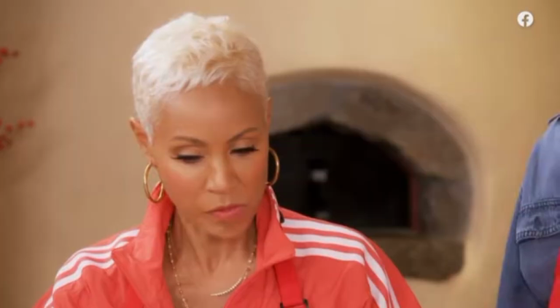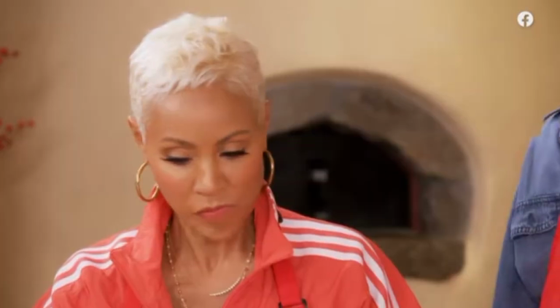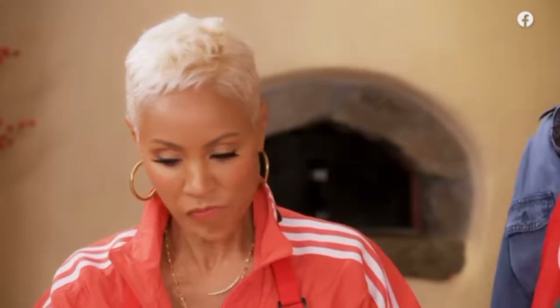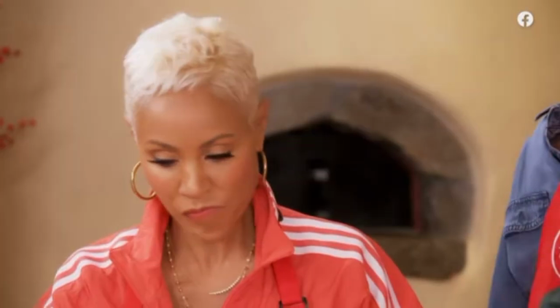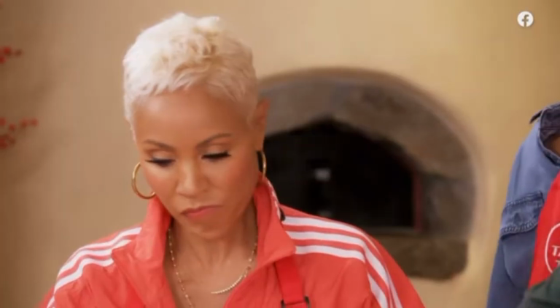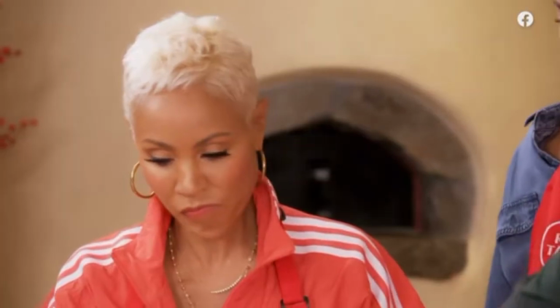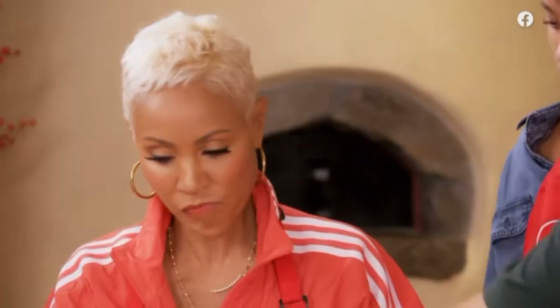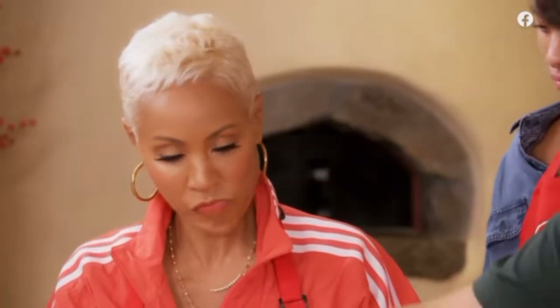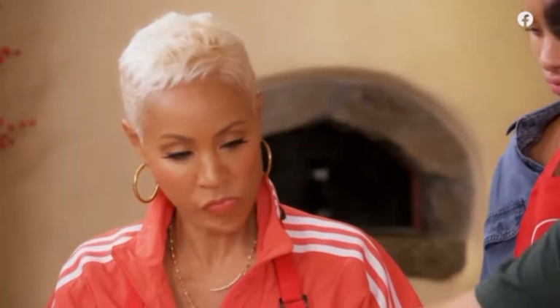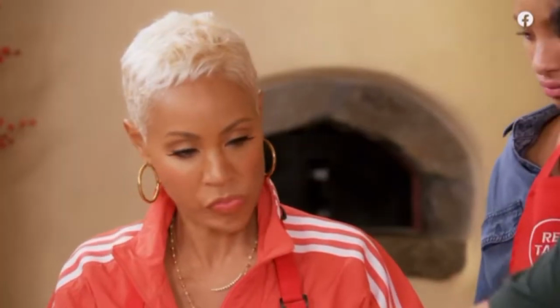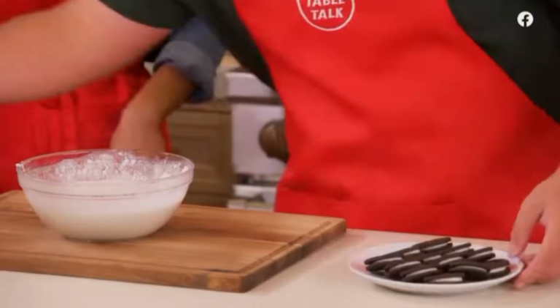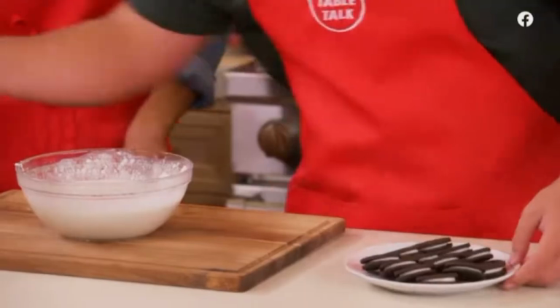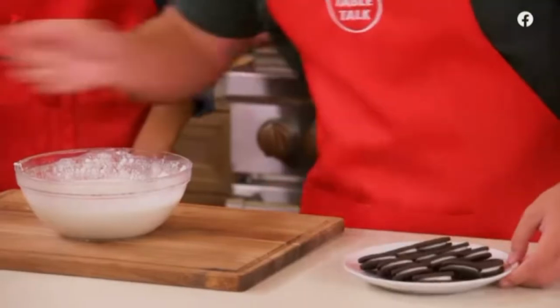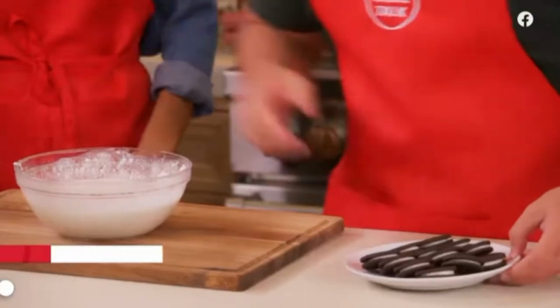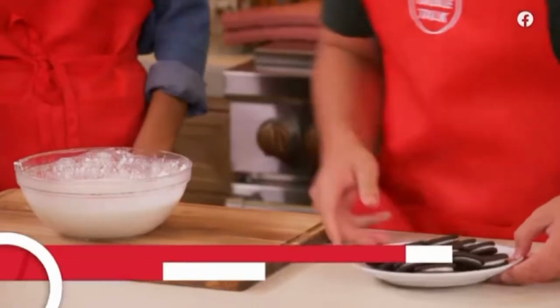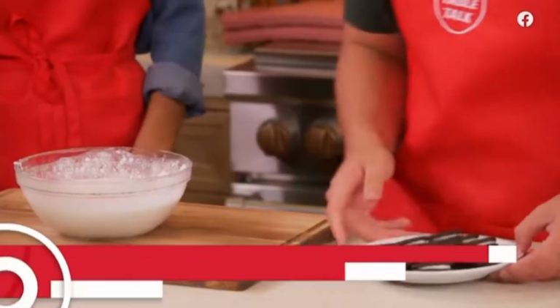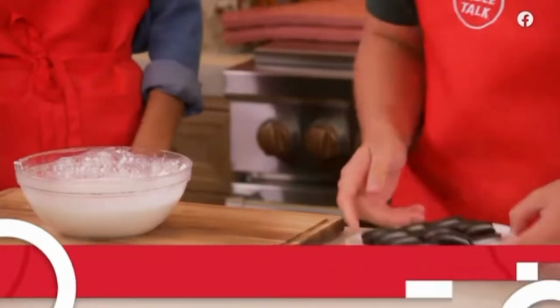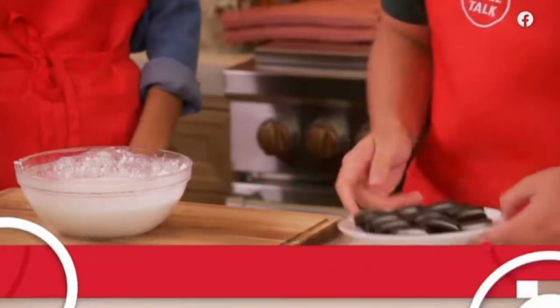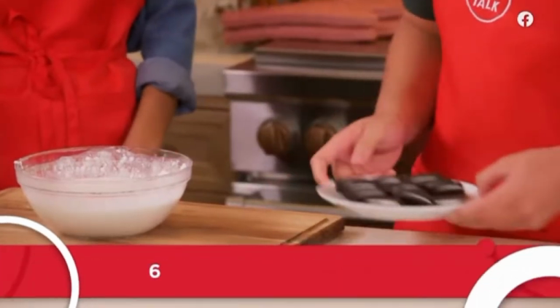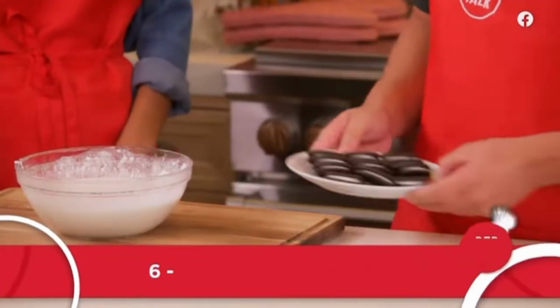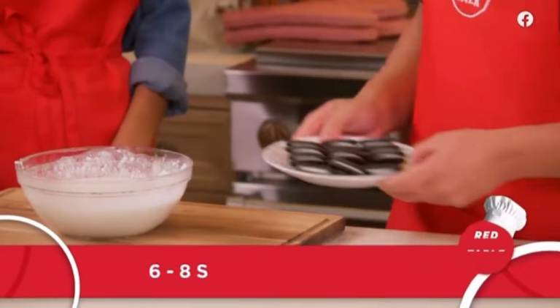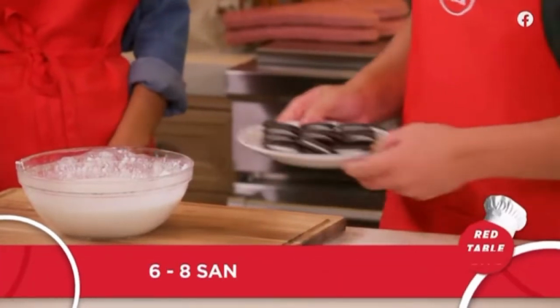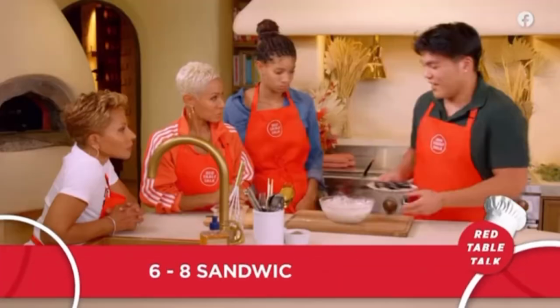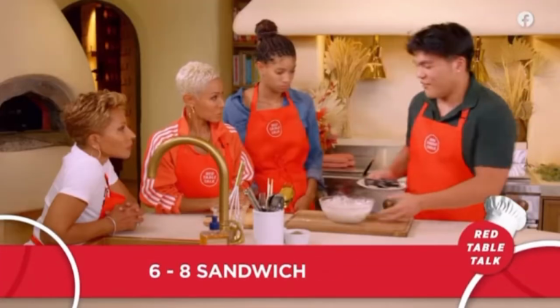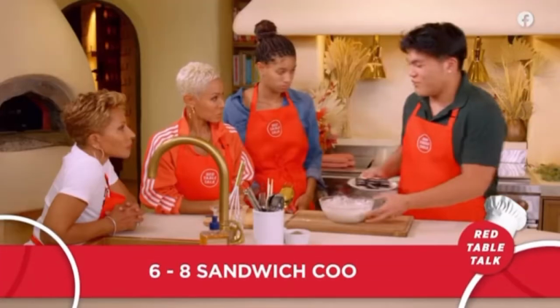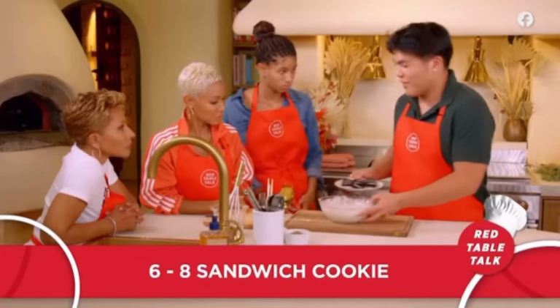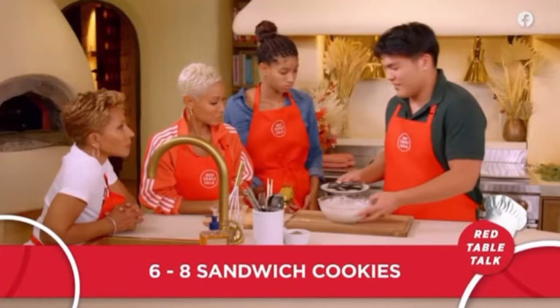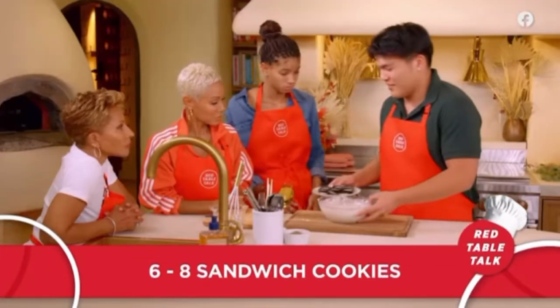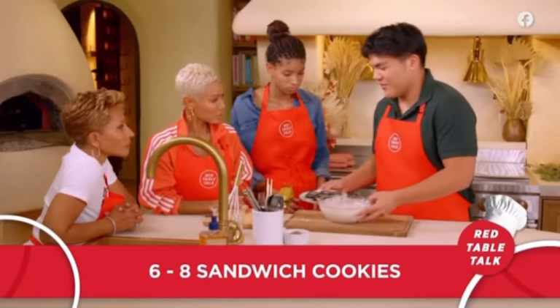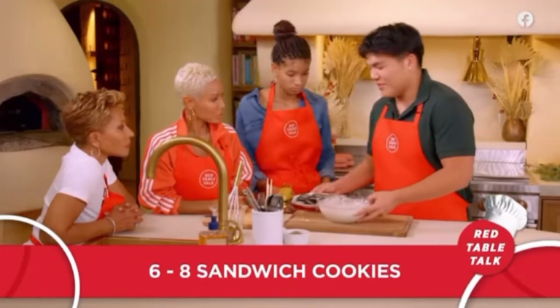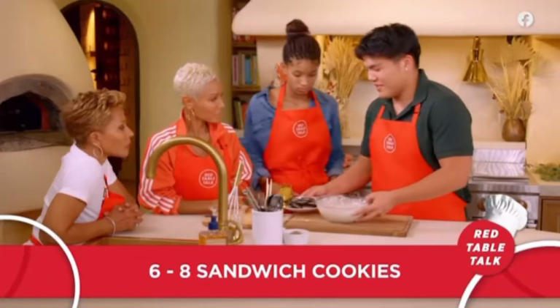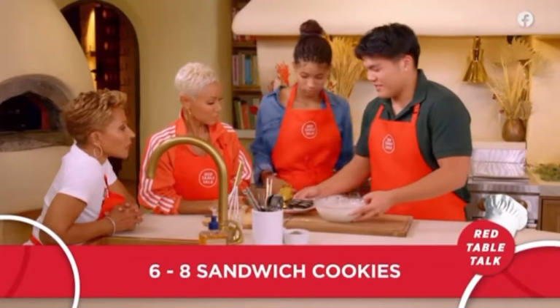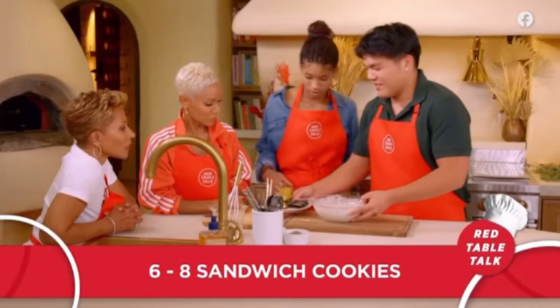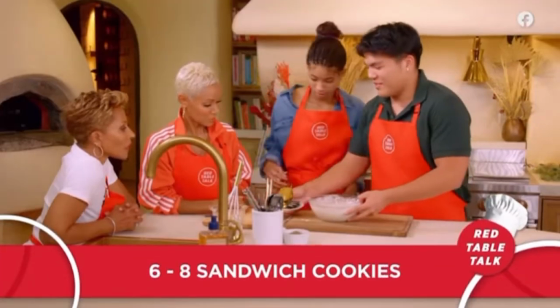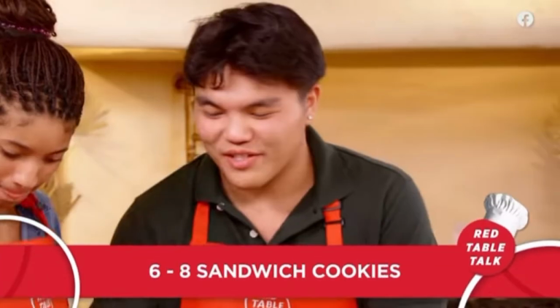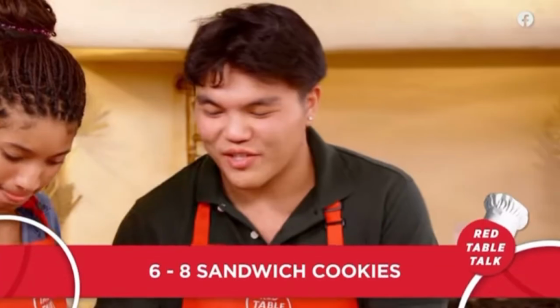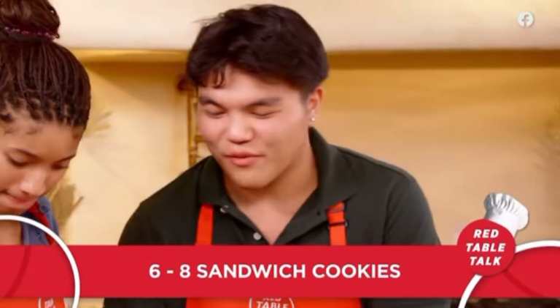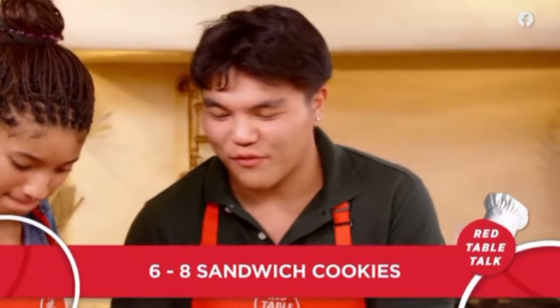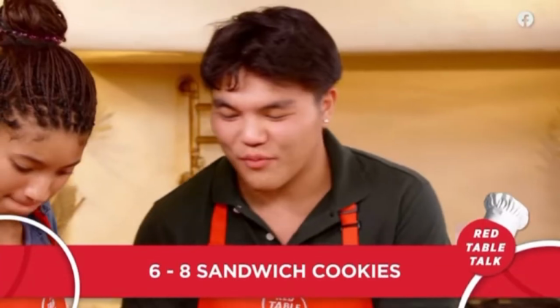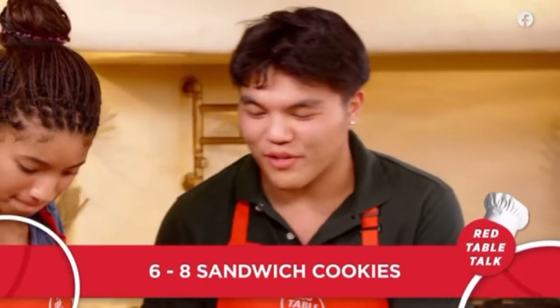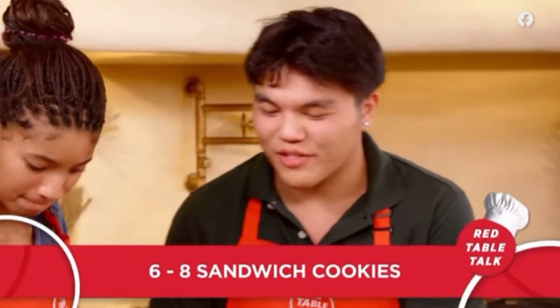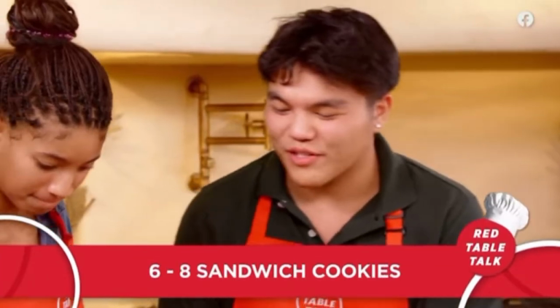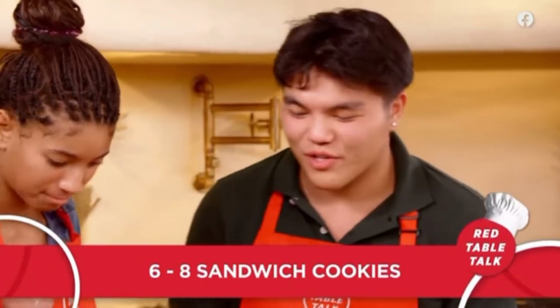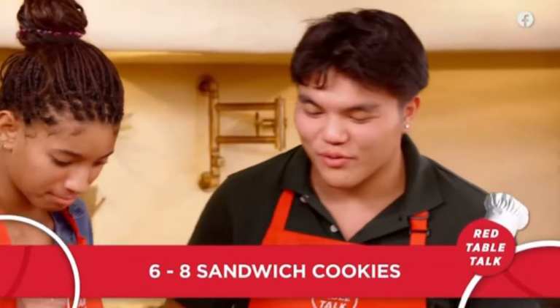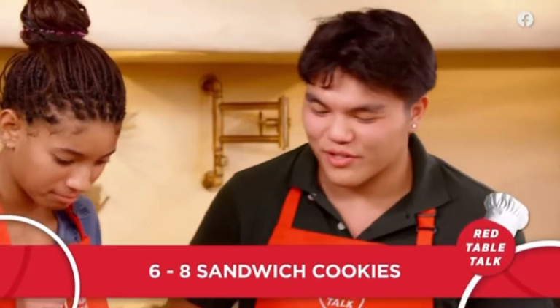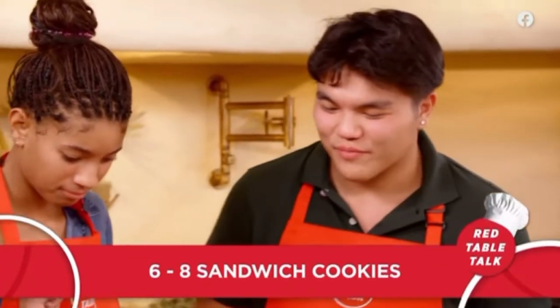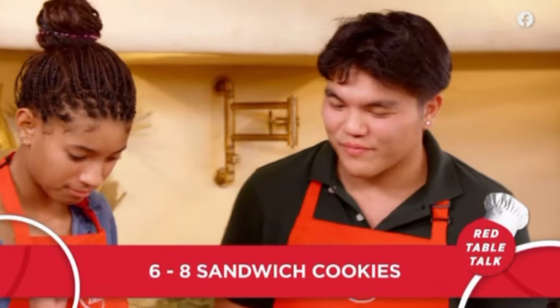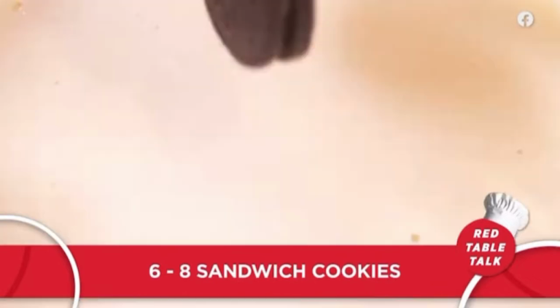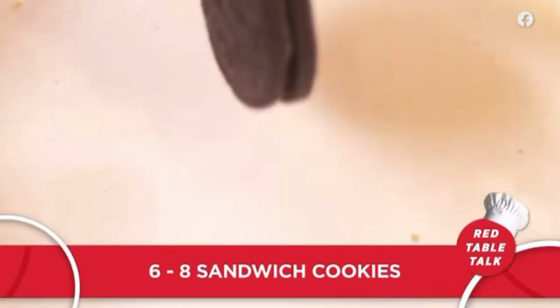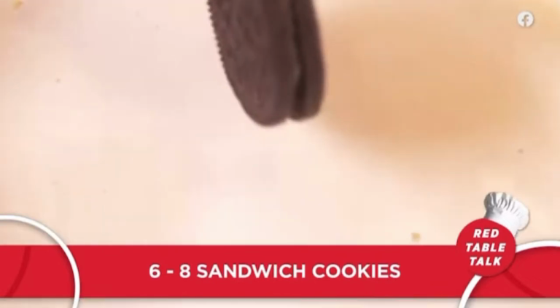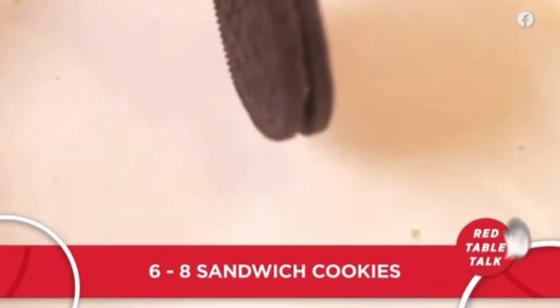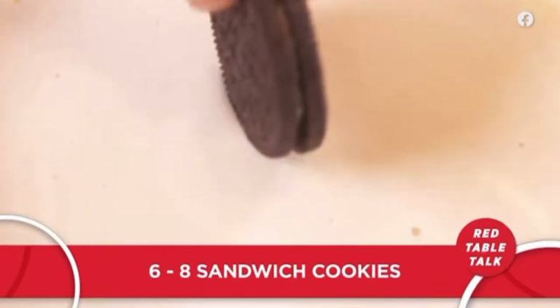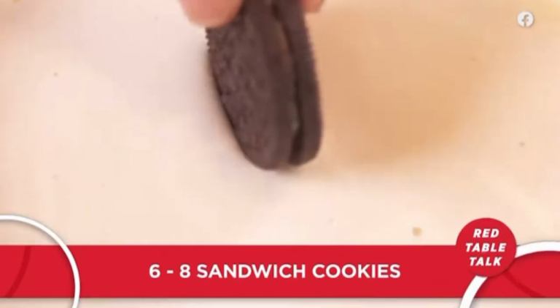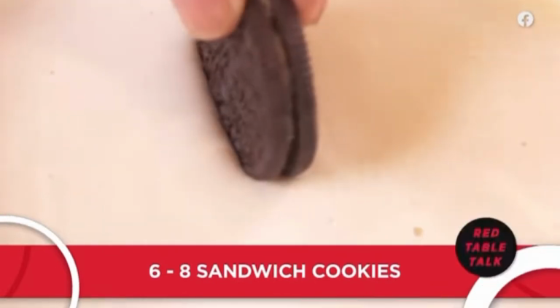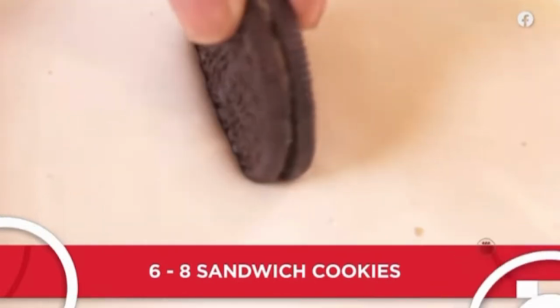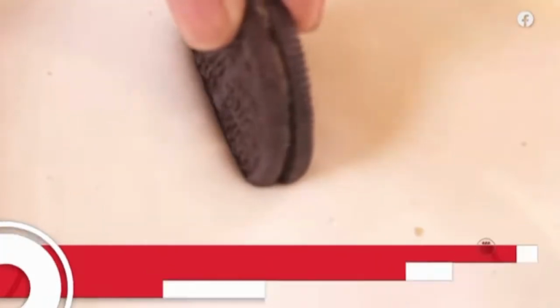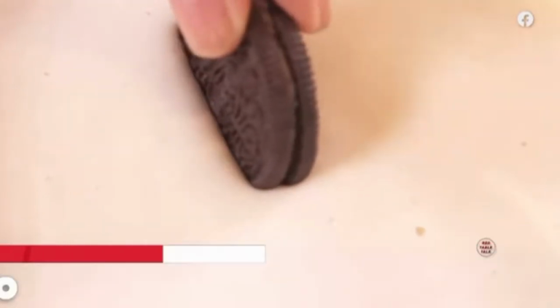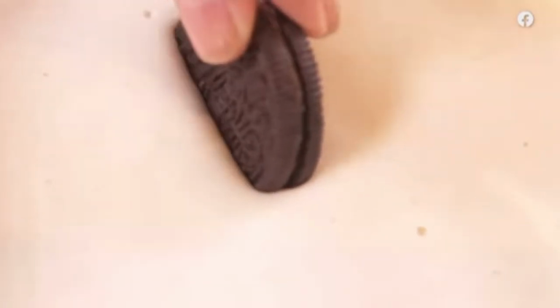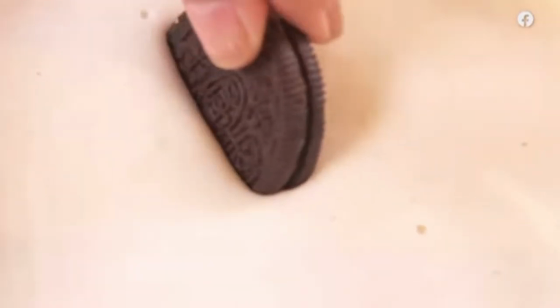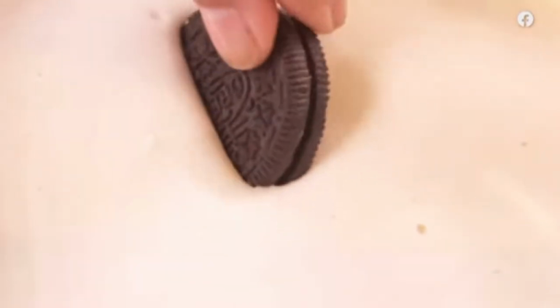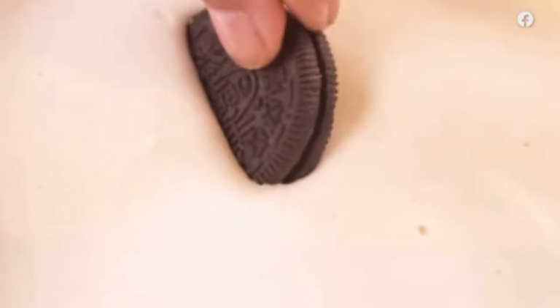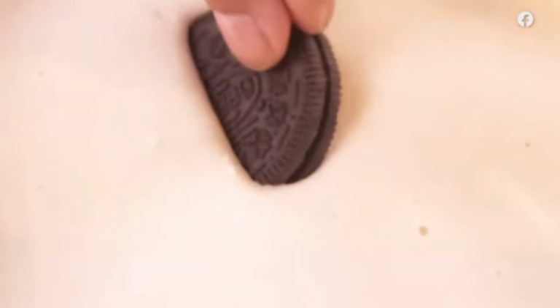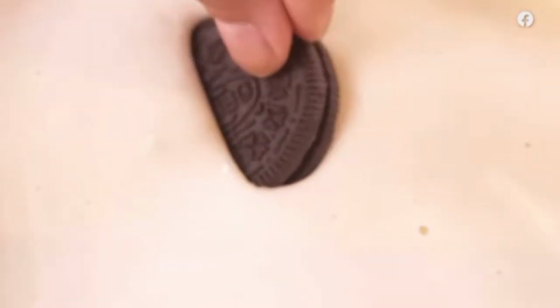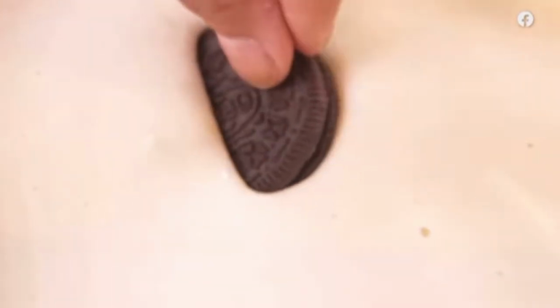I'm just going to take the cookies. Everybody can do this. This is the fun part — you just coat them. You just put them in.